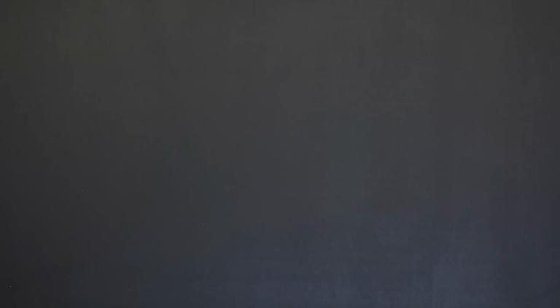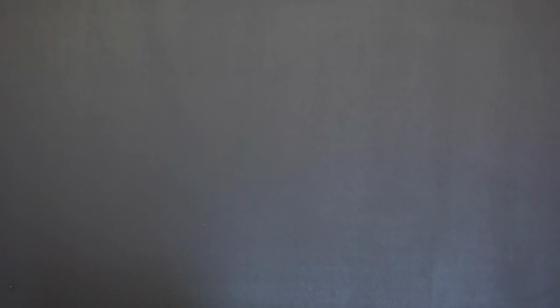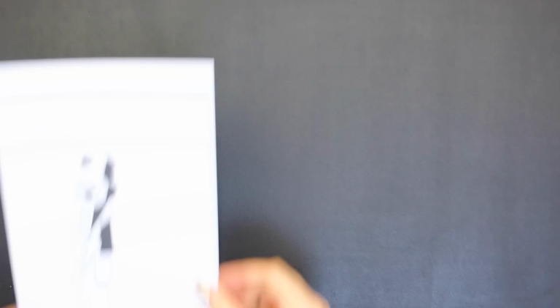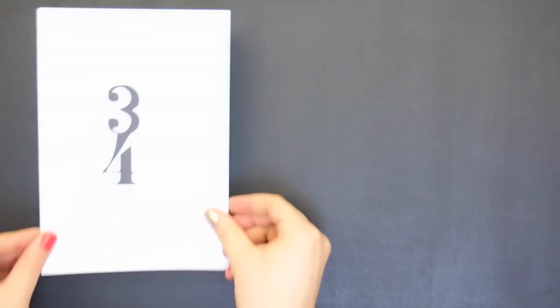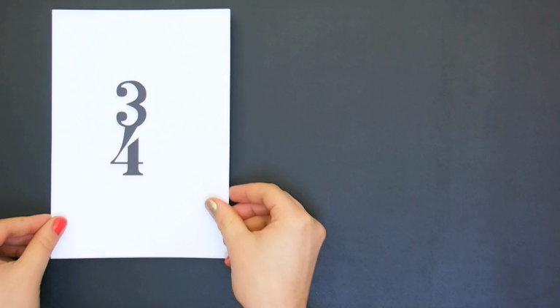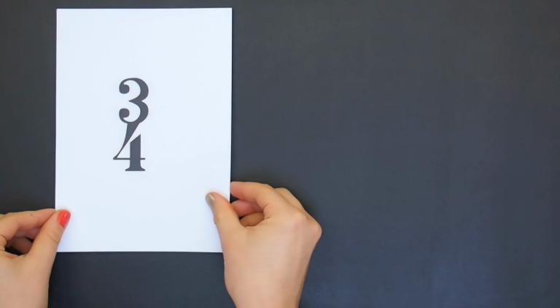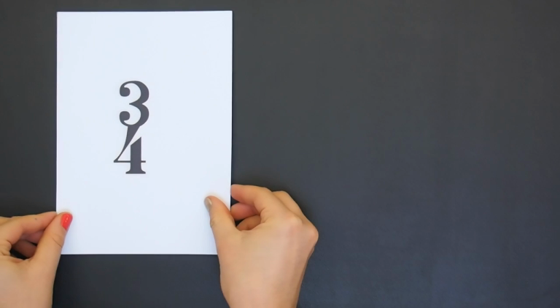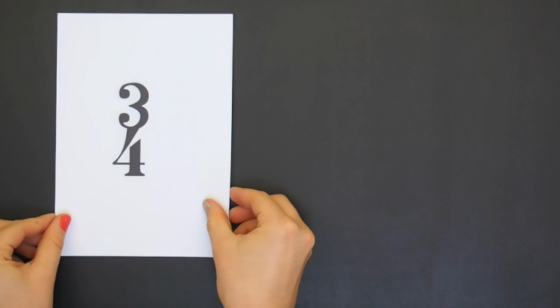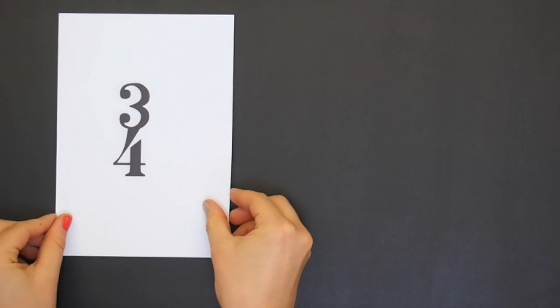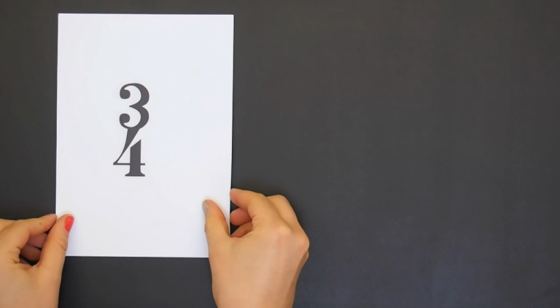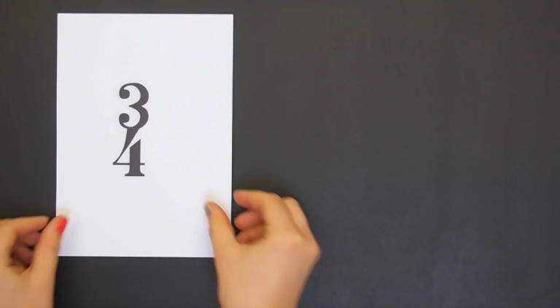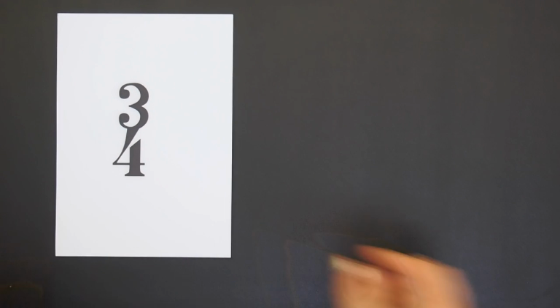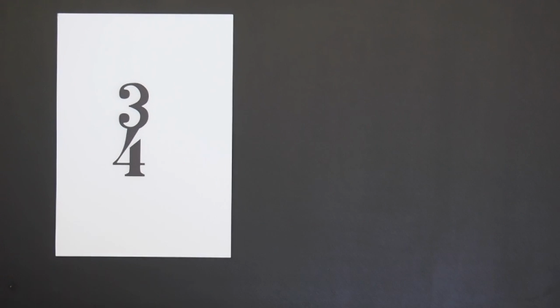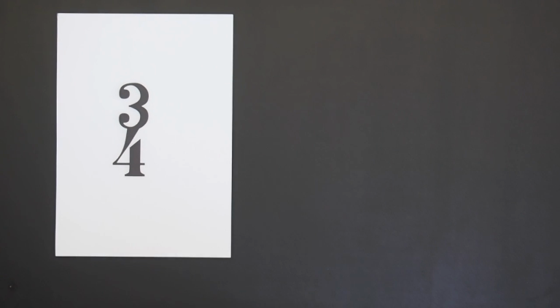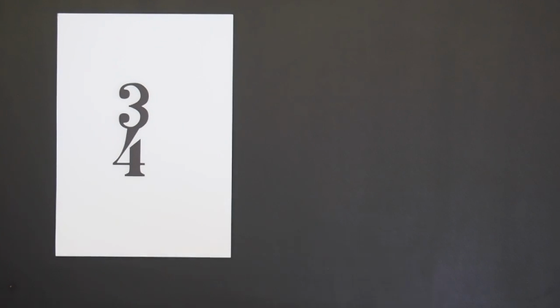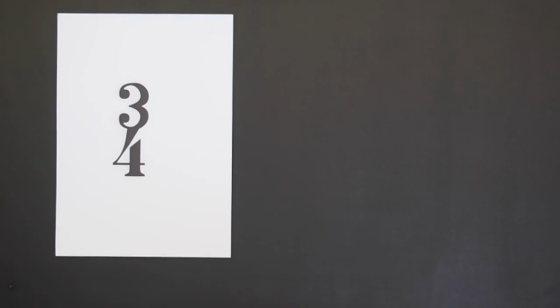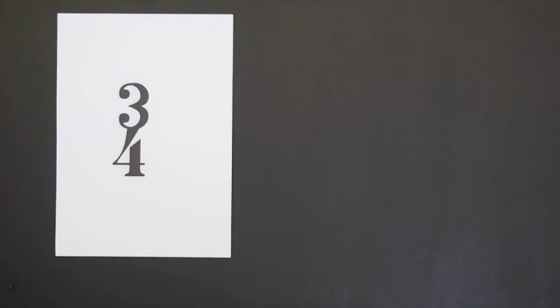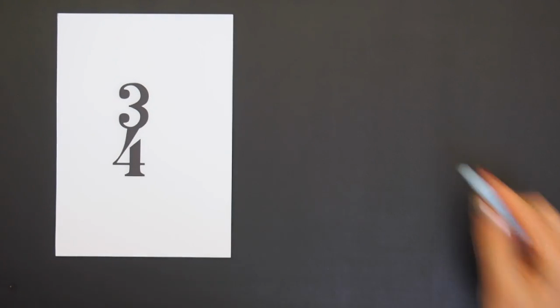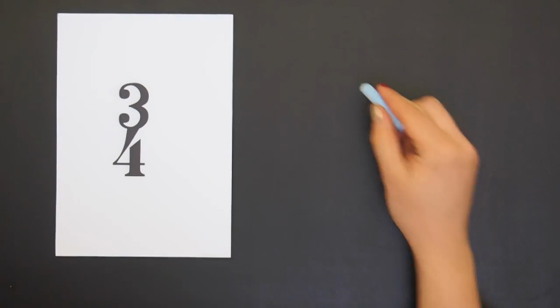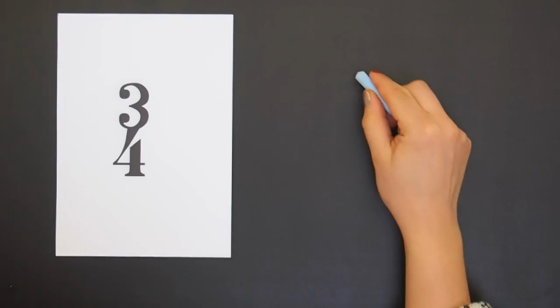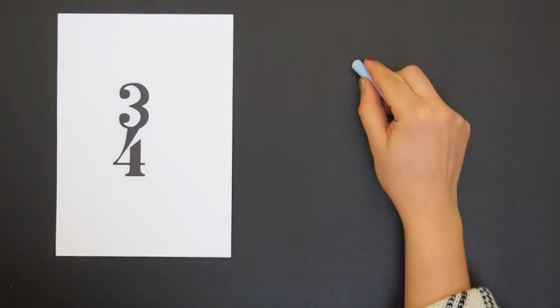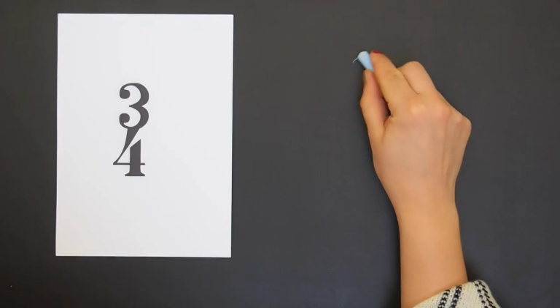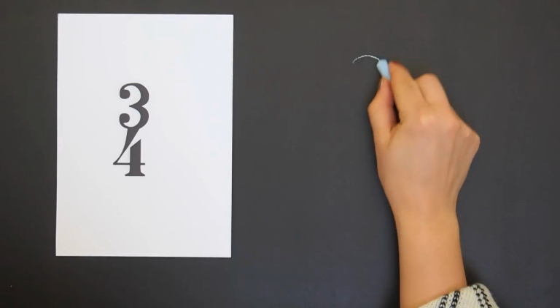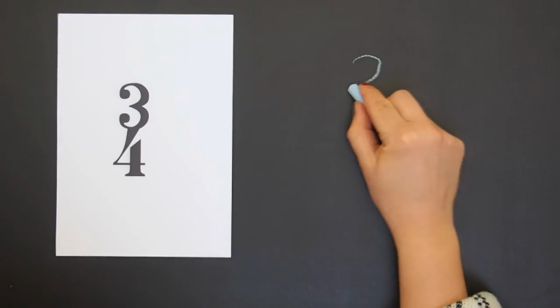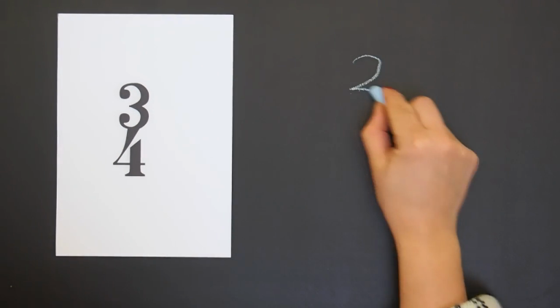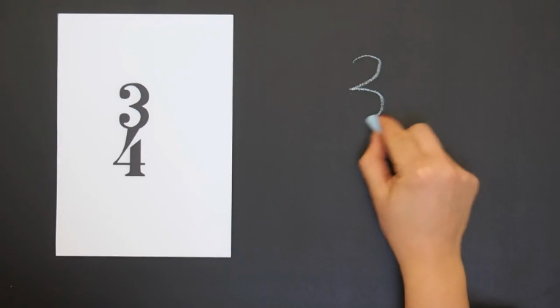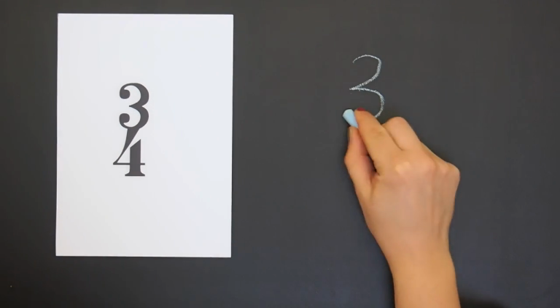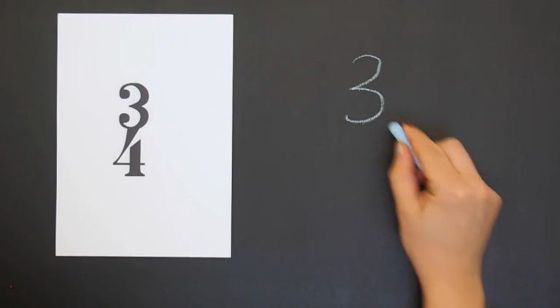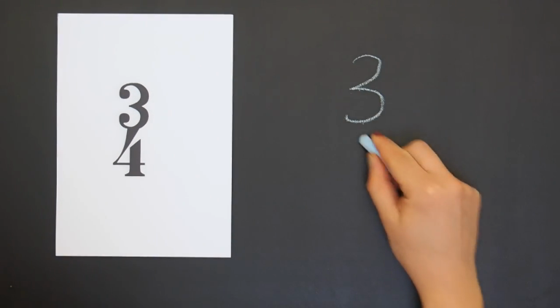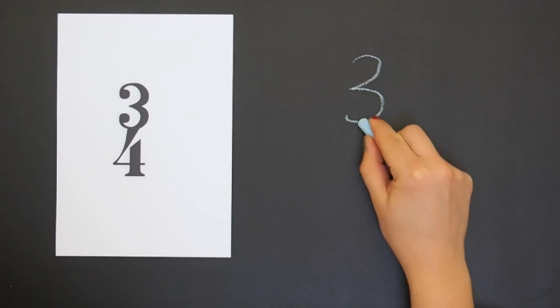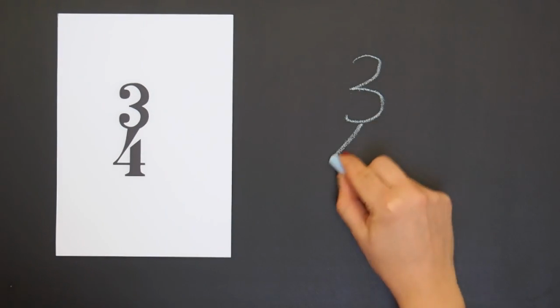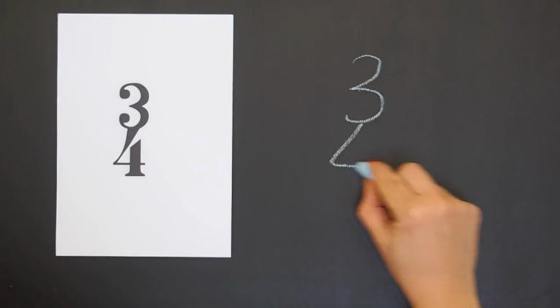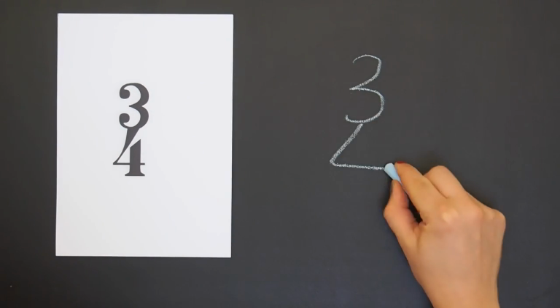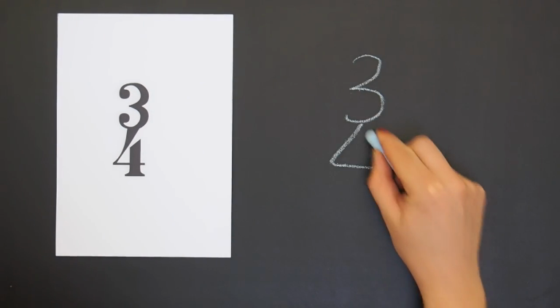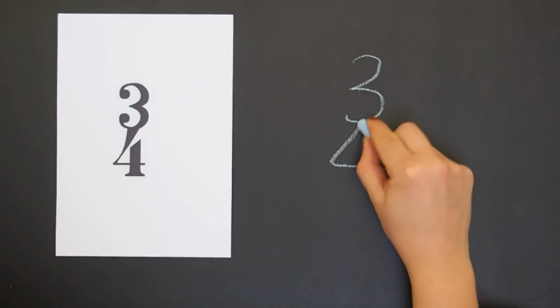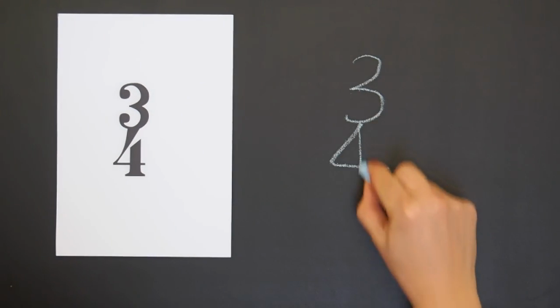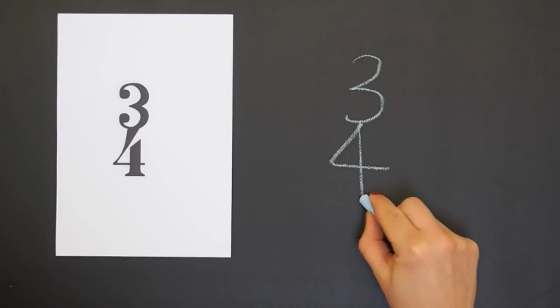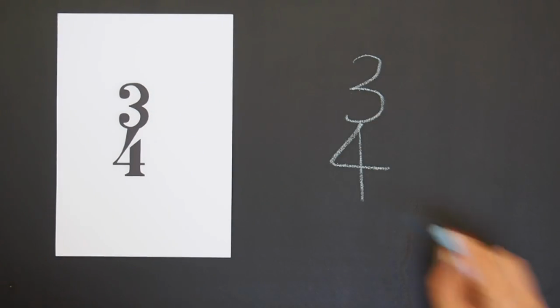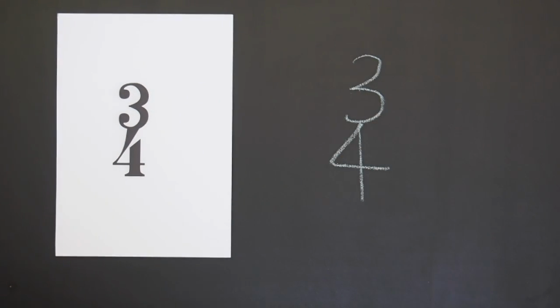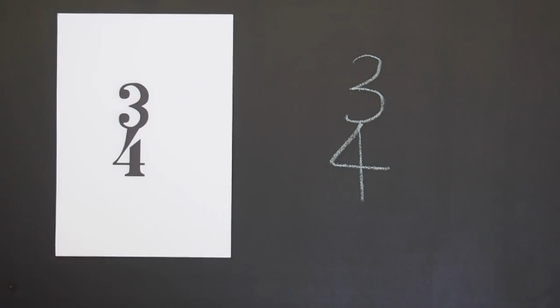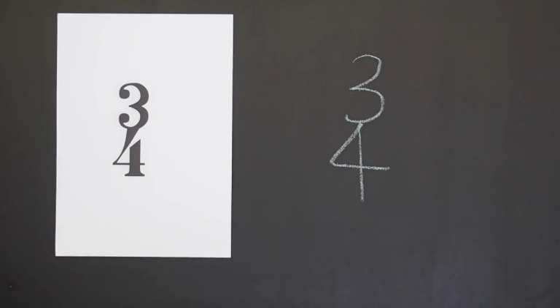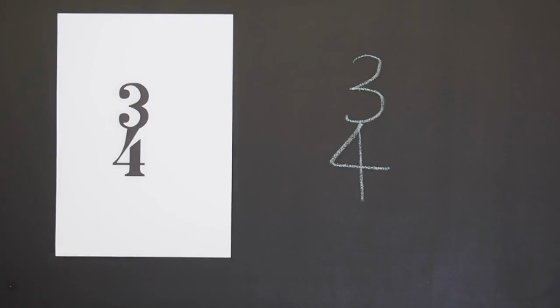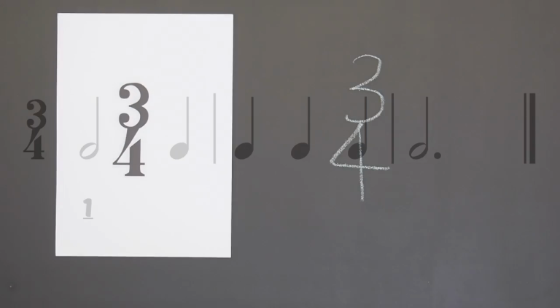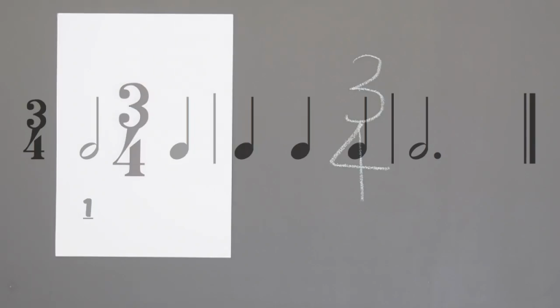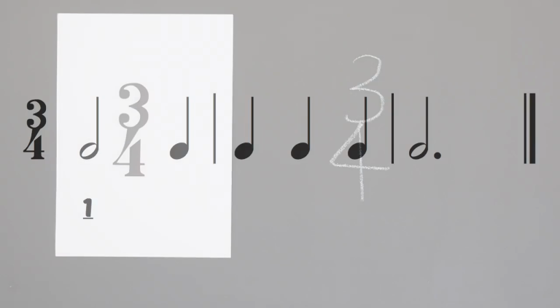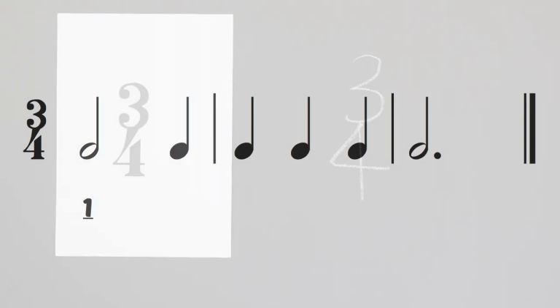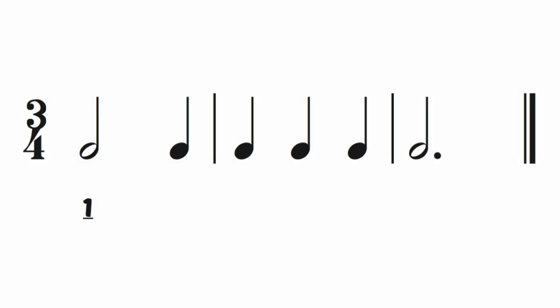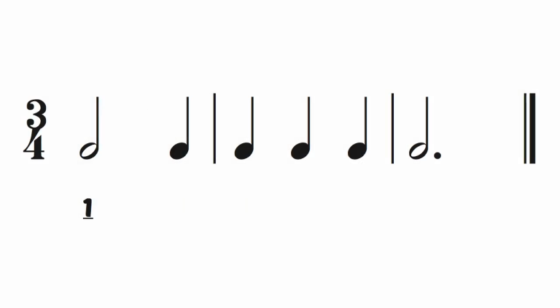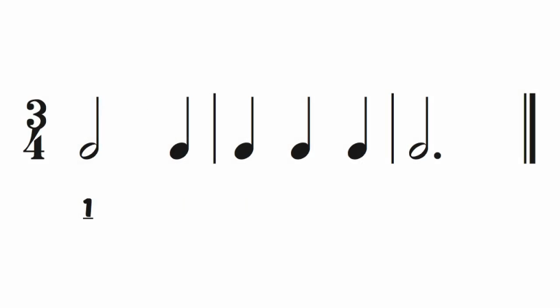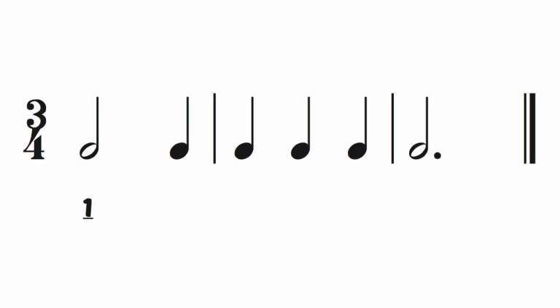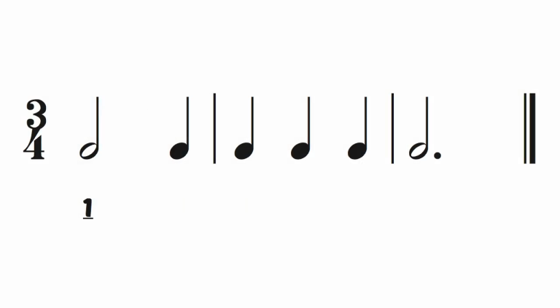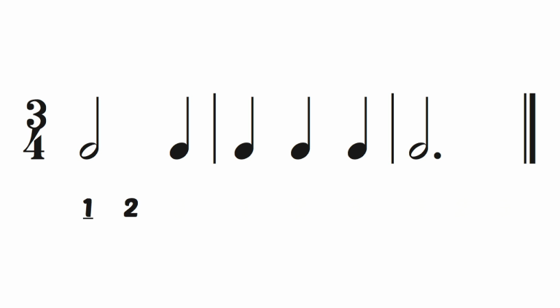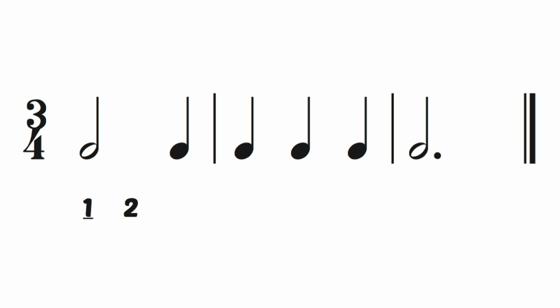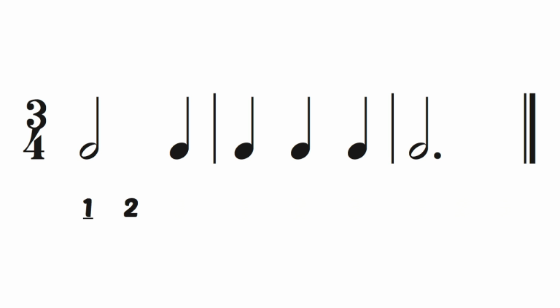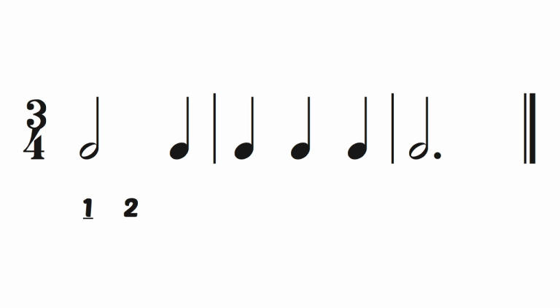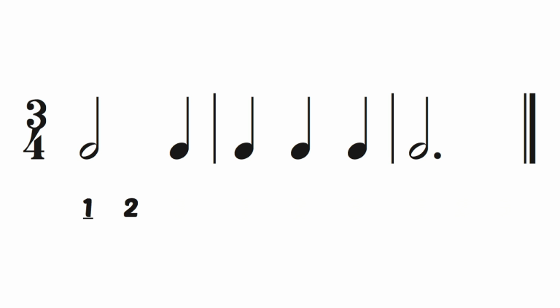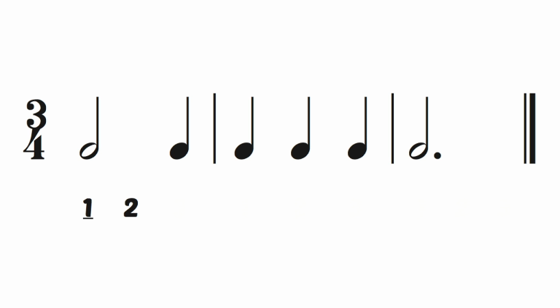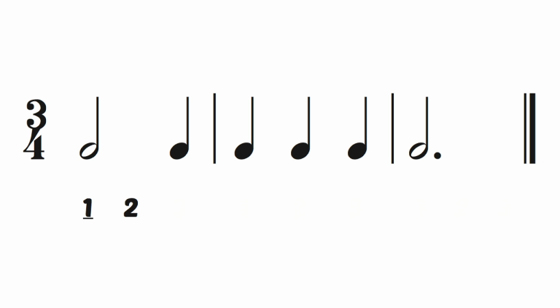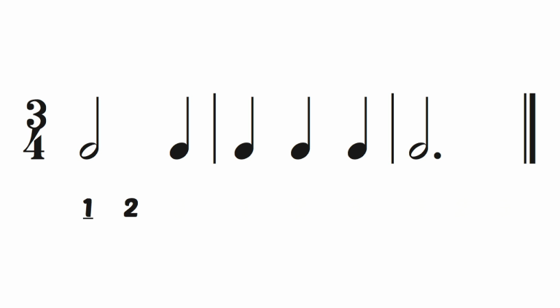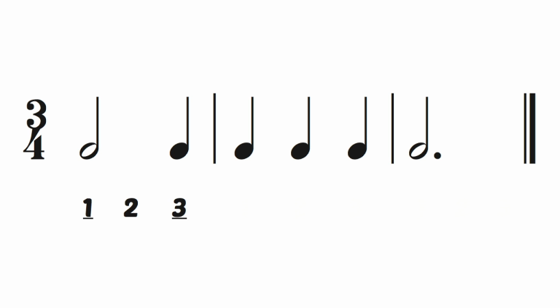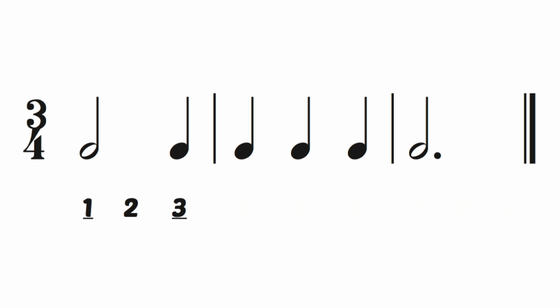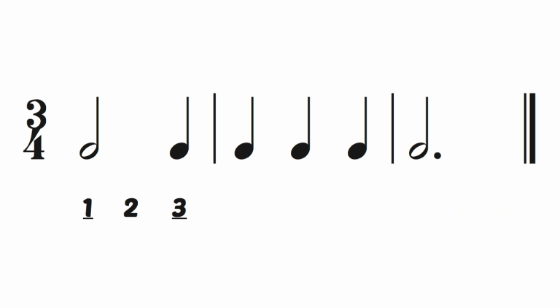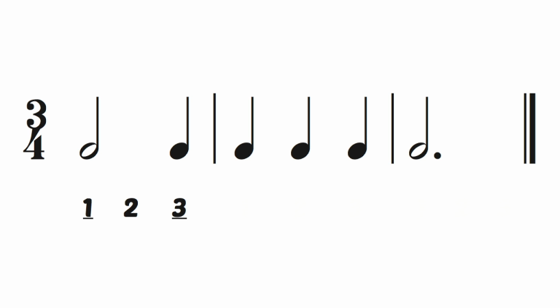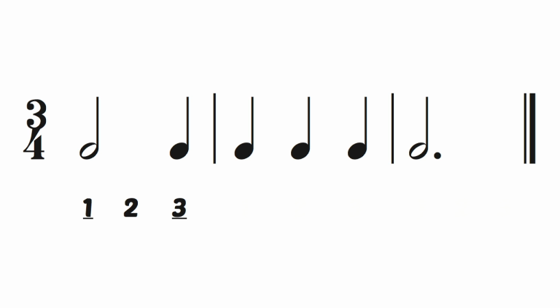Three-four means there are three quarter note beats in a measure like this. One, two, three,